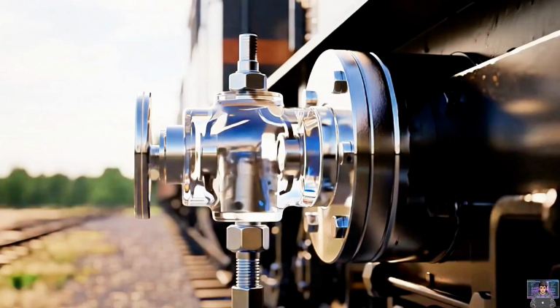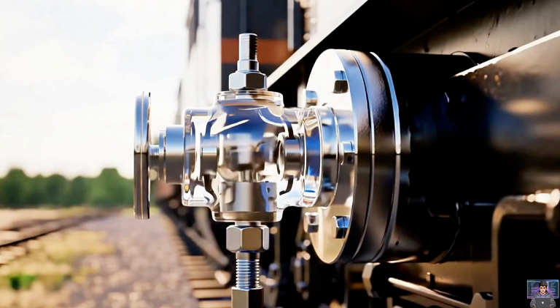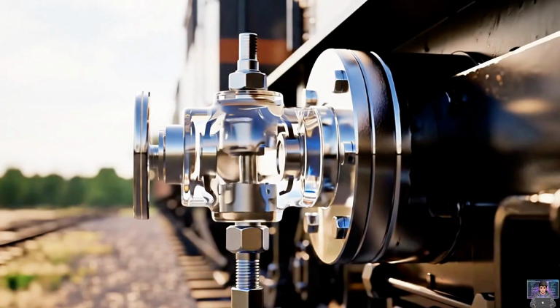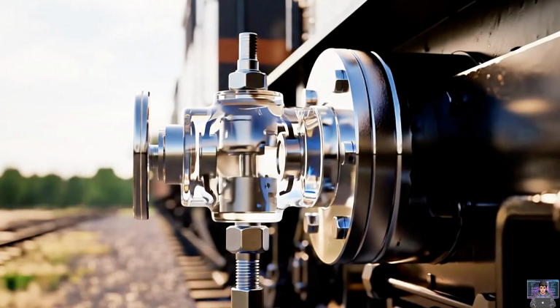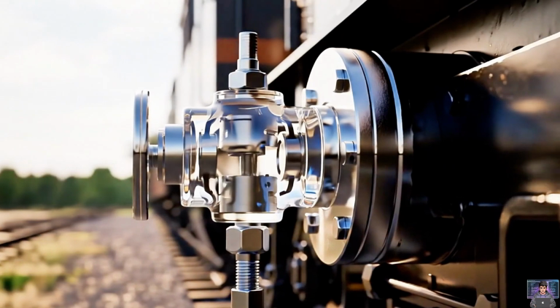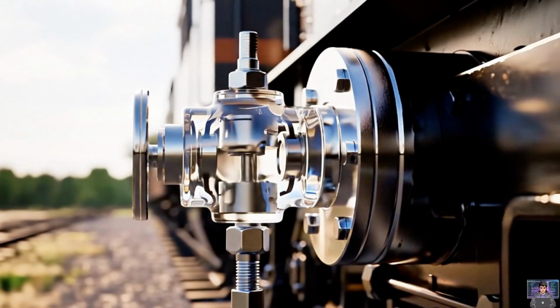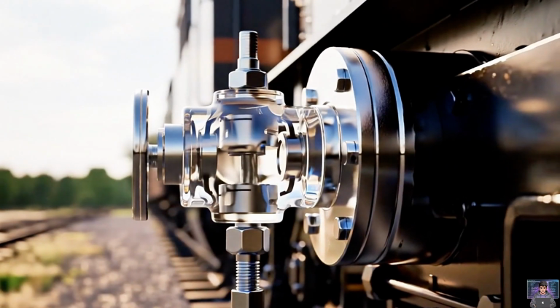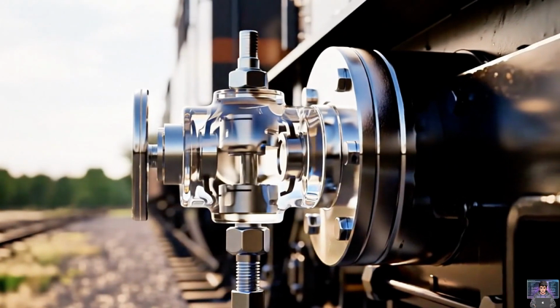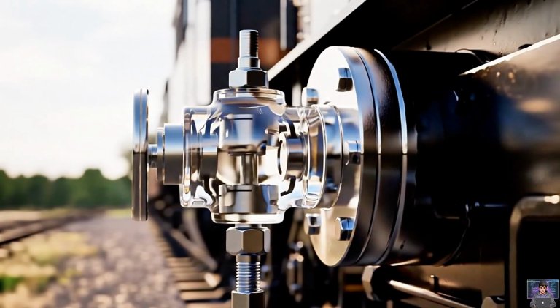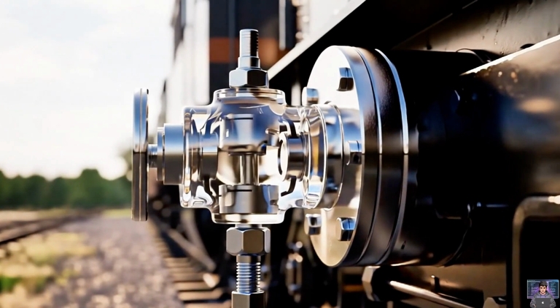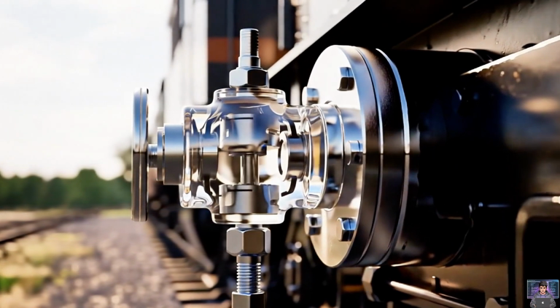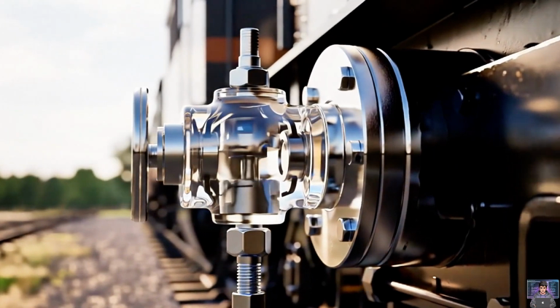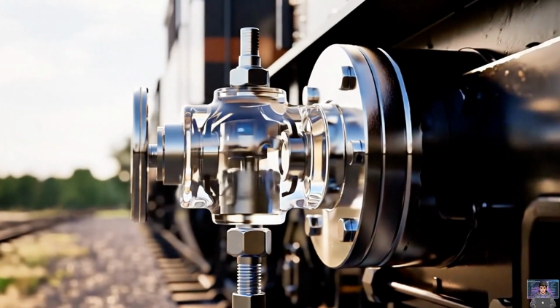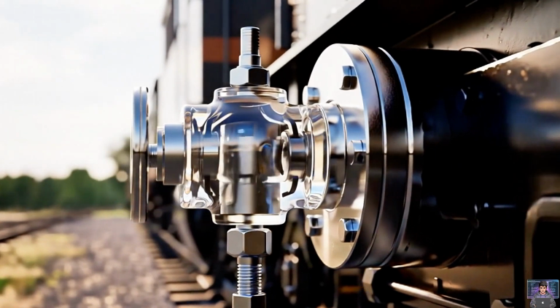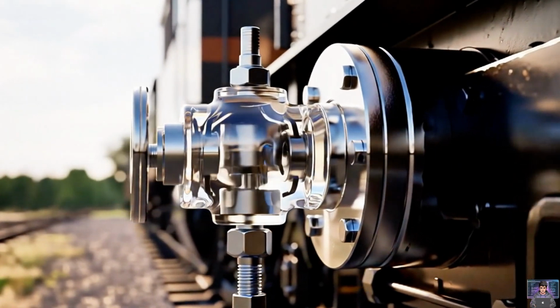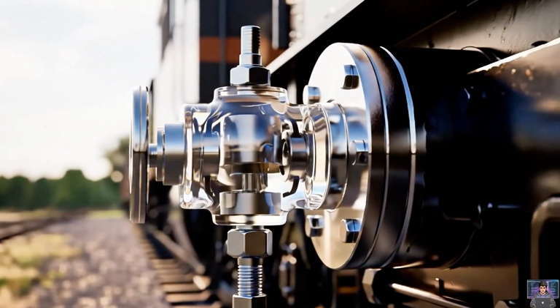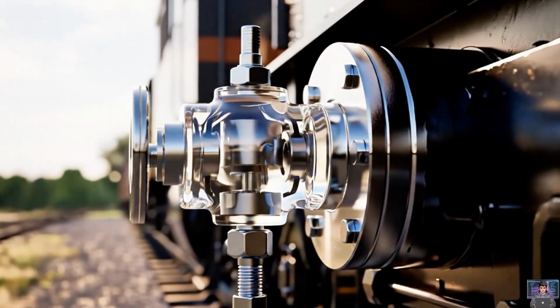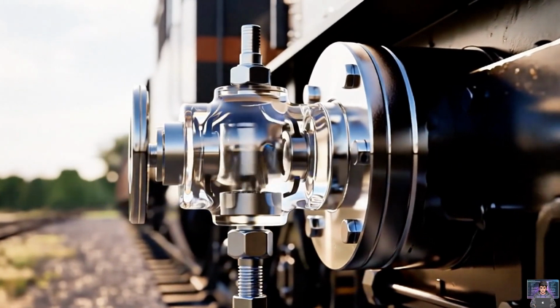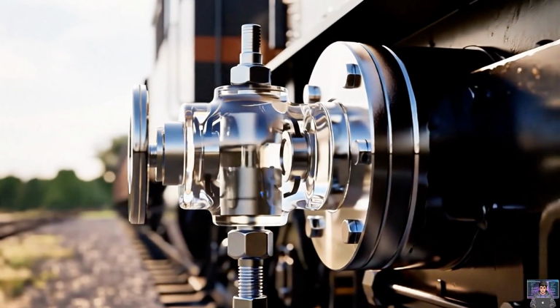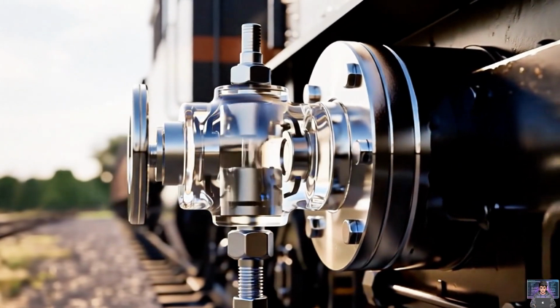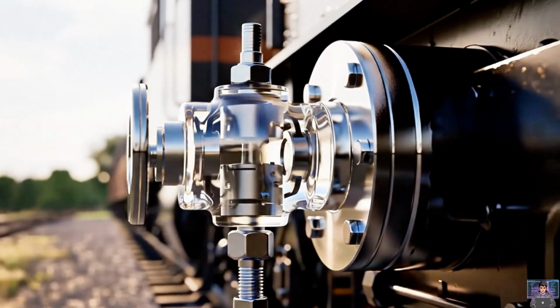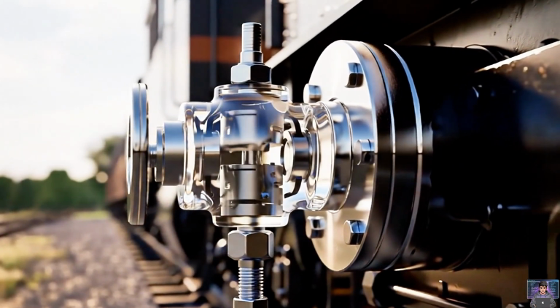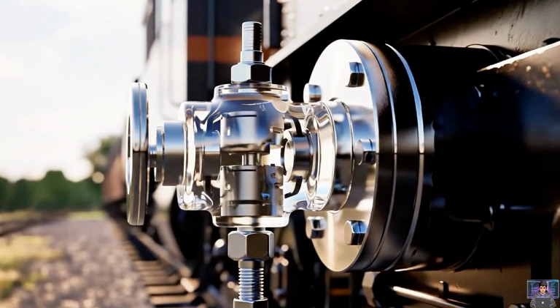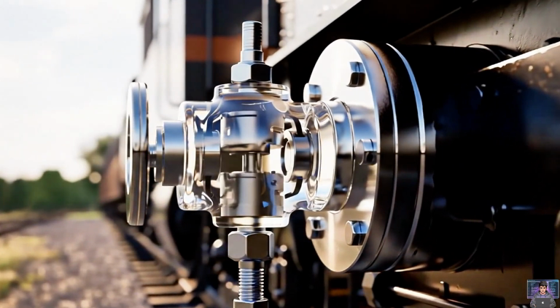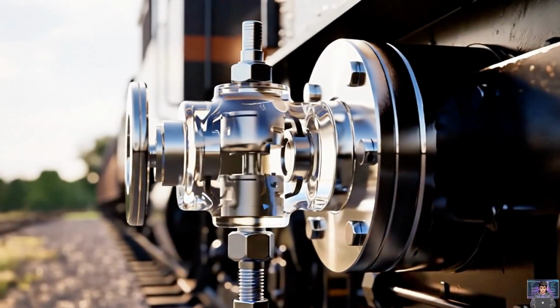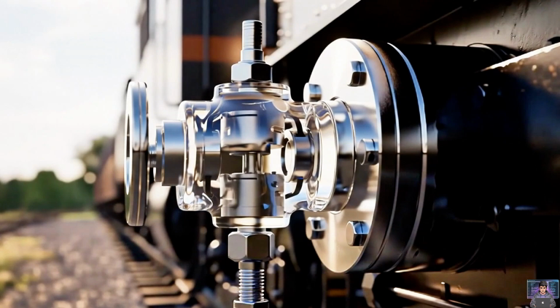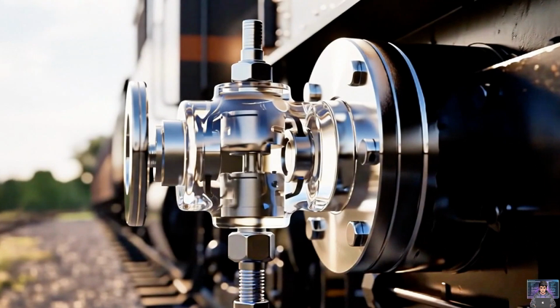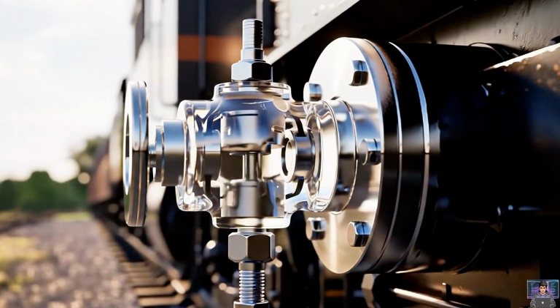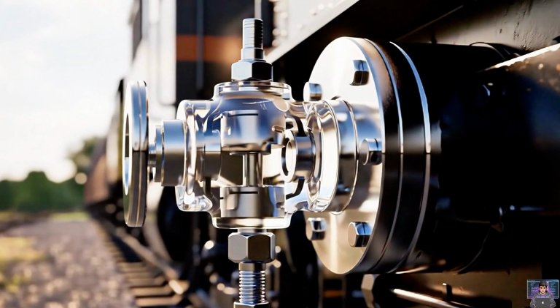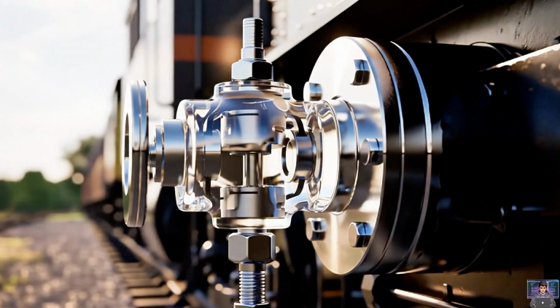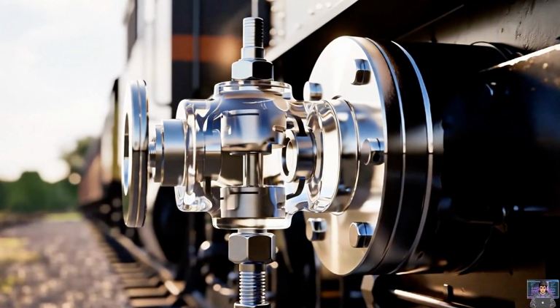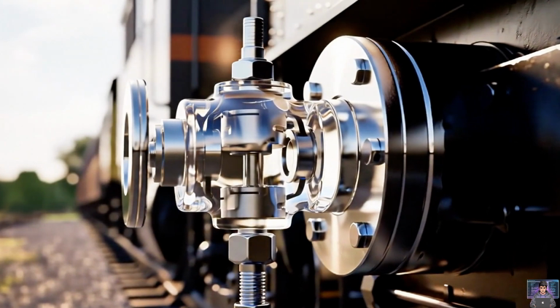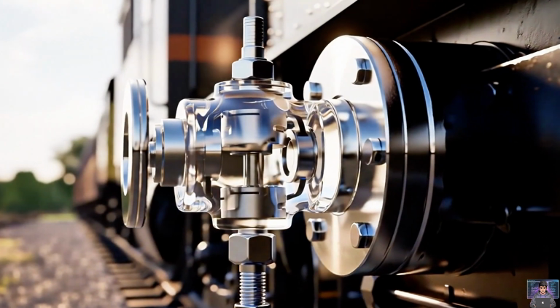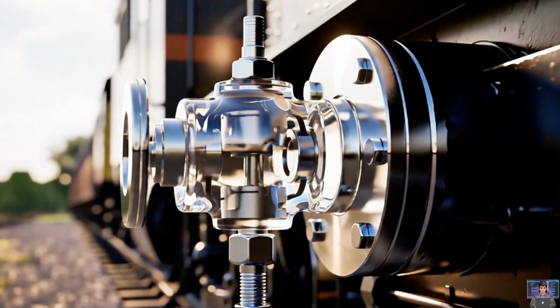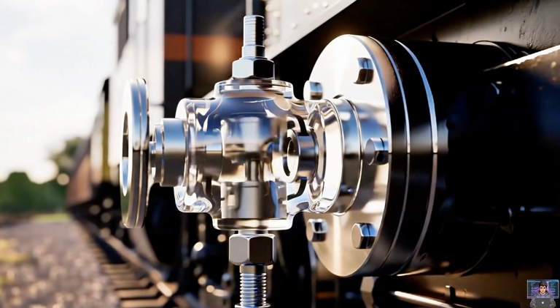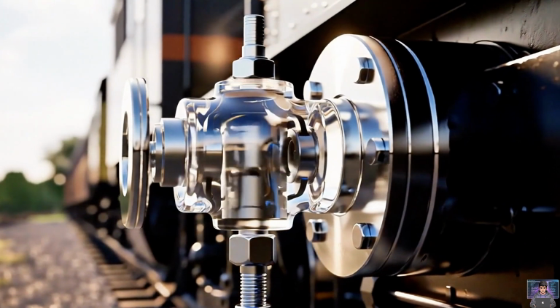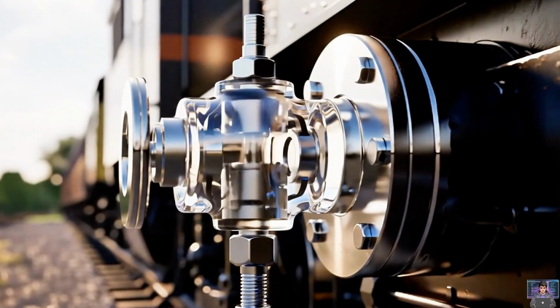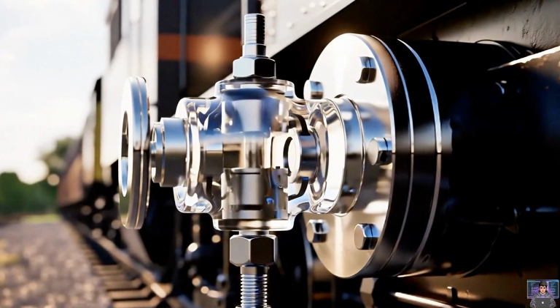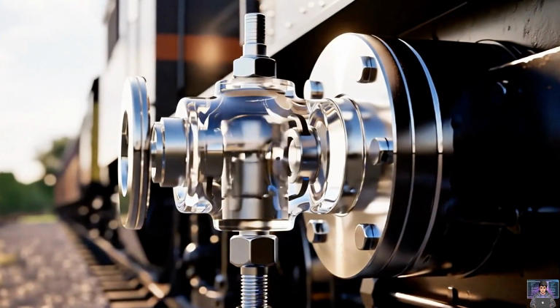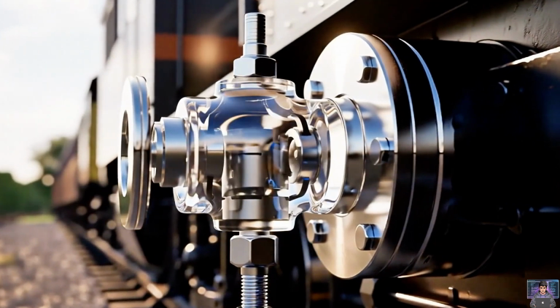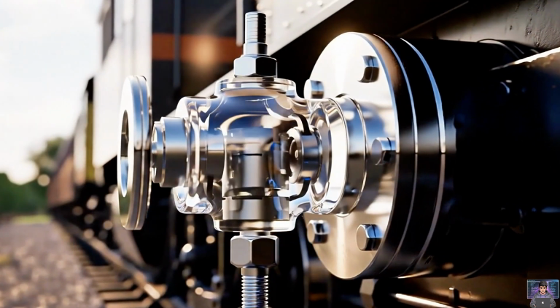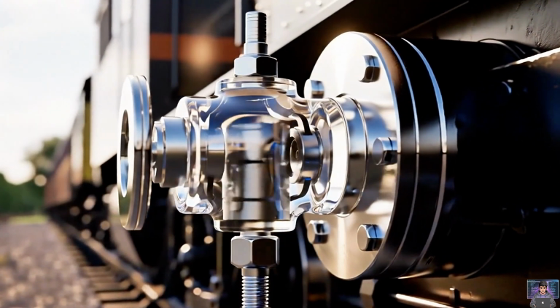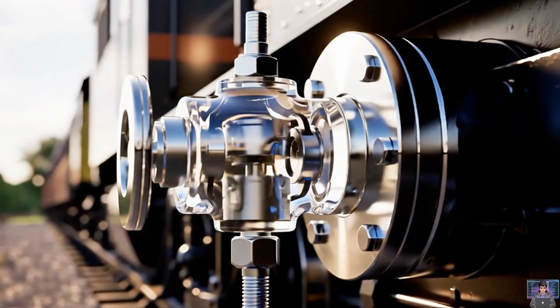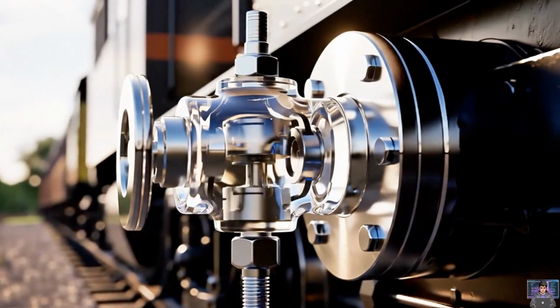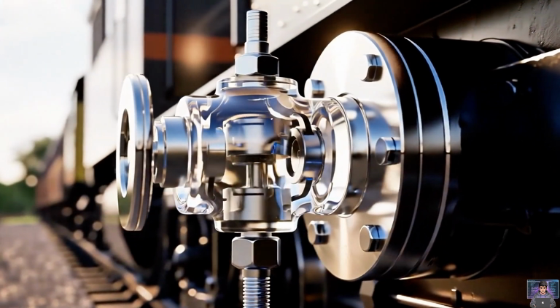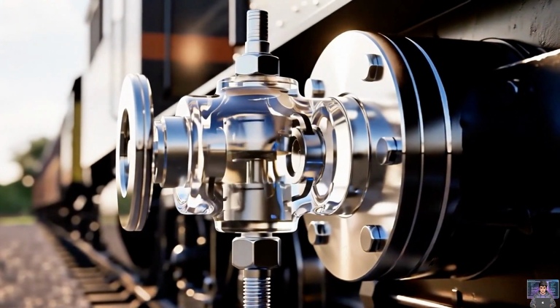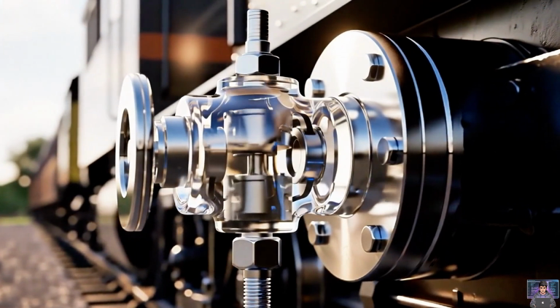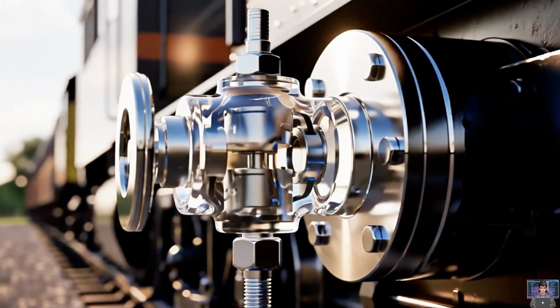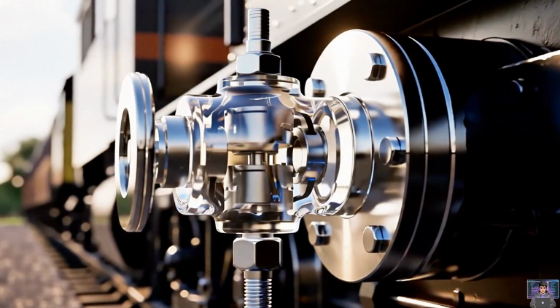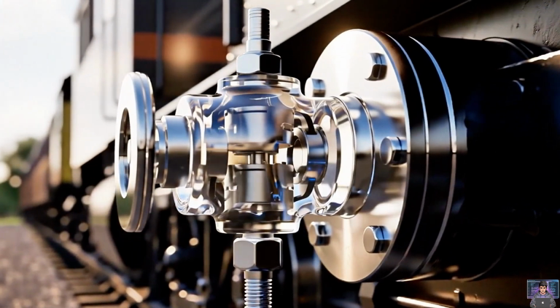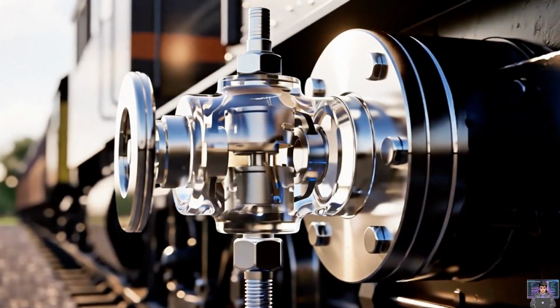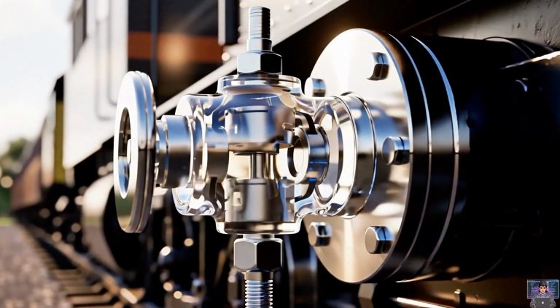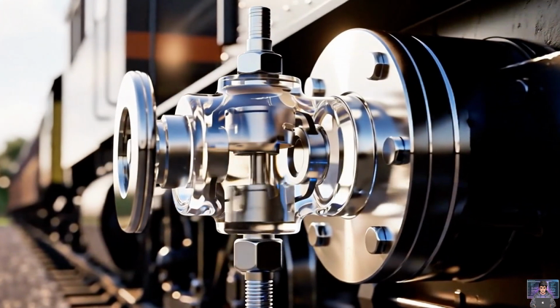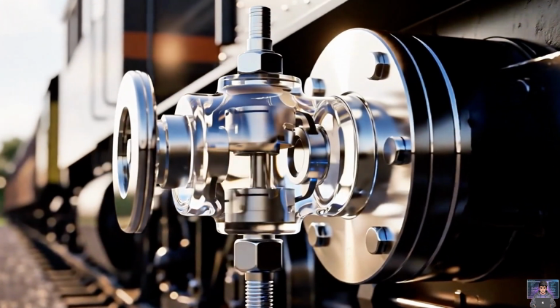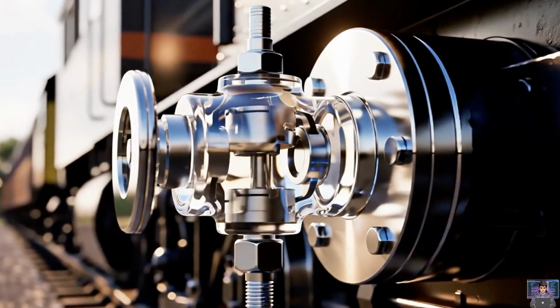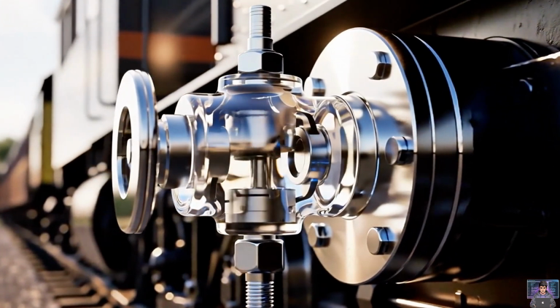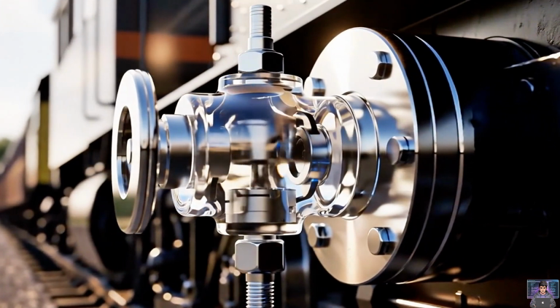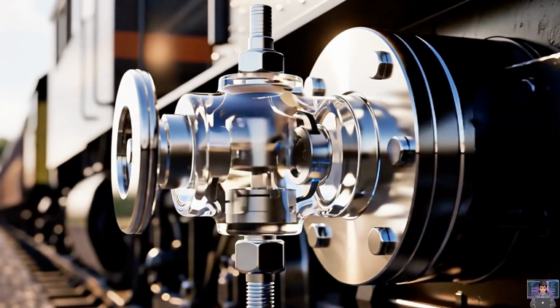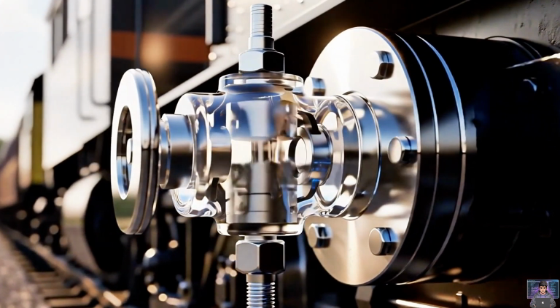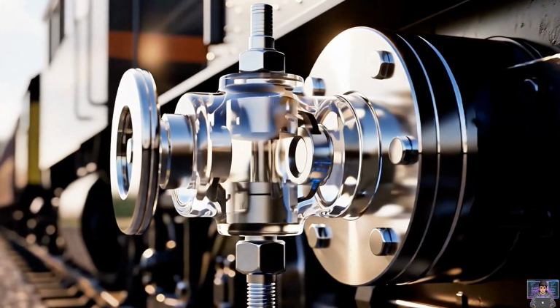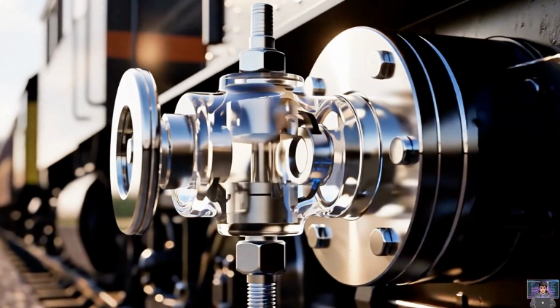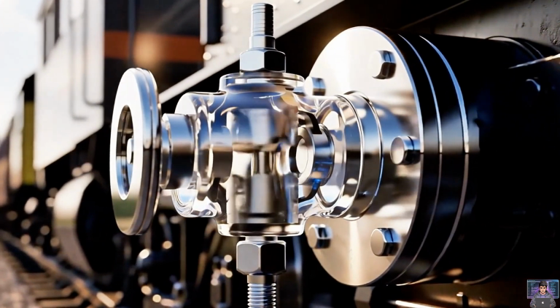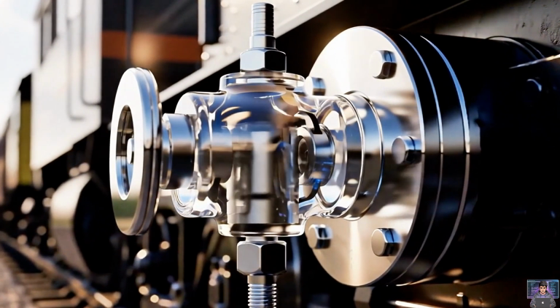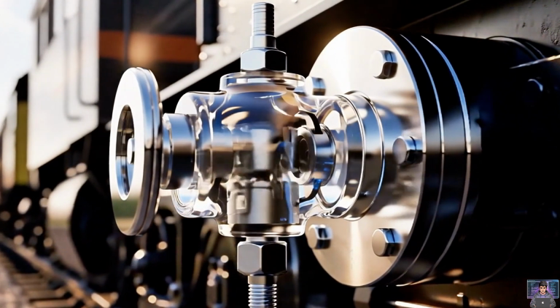Each car has a triple valve. This clever device acts as the brake's brain. It reacts to pressure changes — smart control.